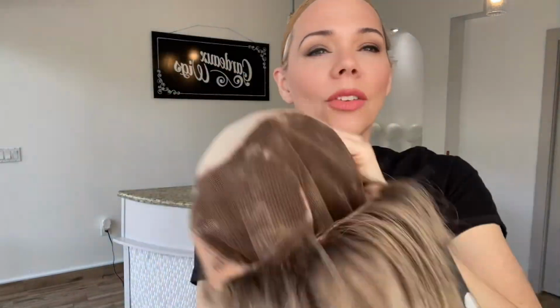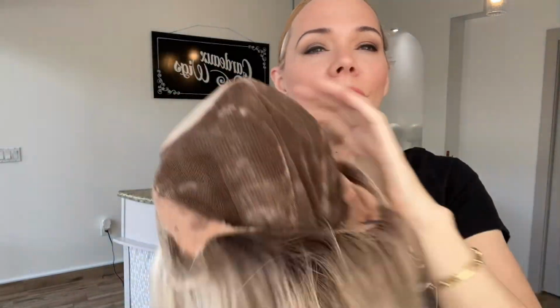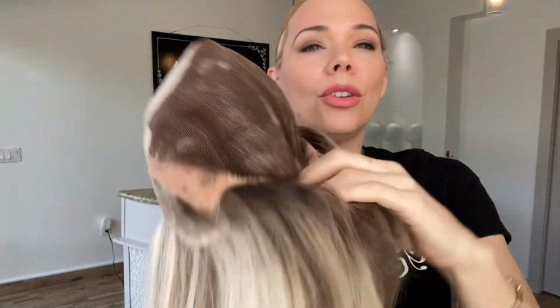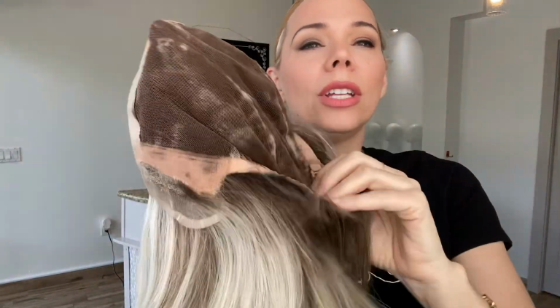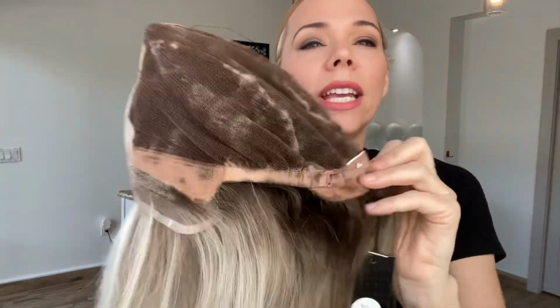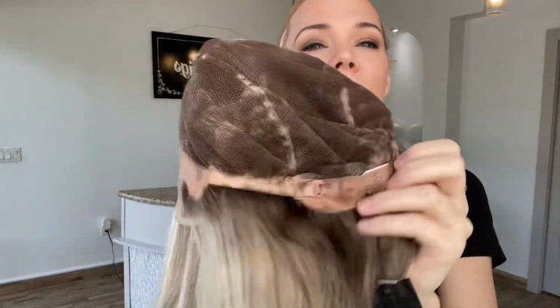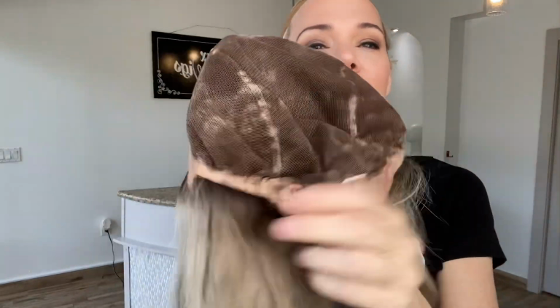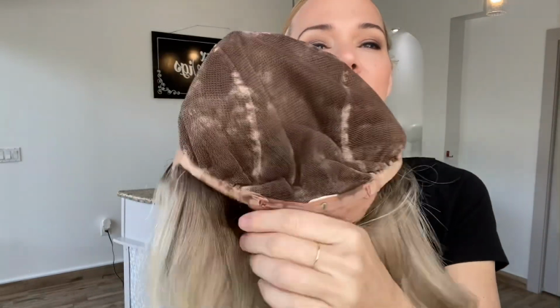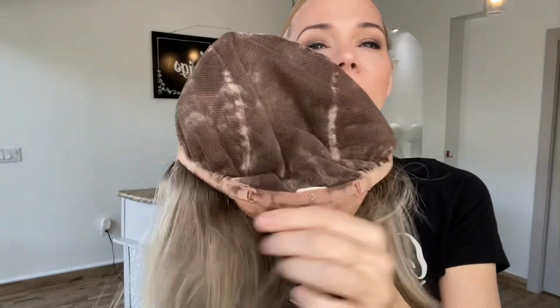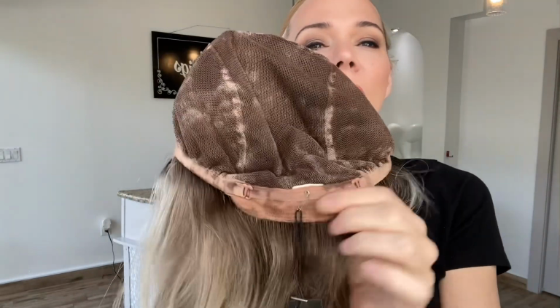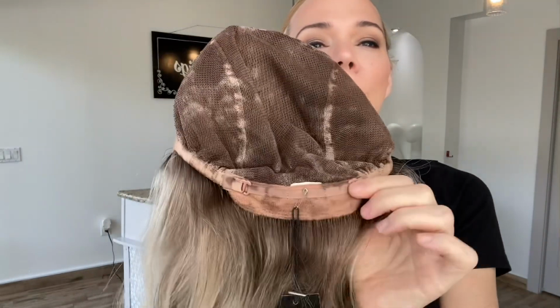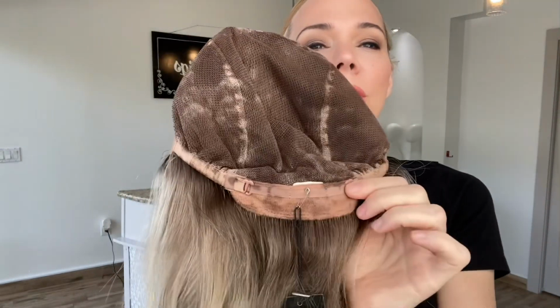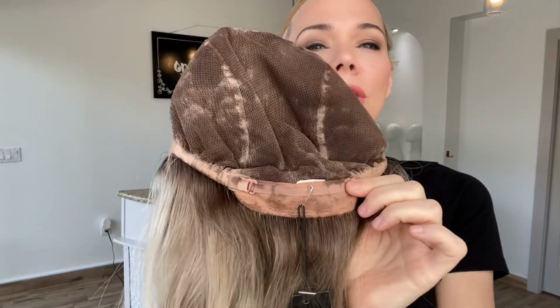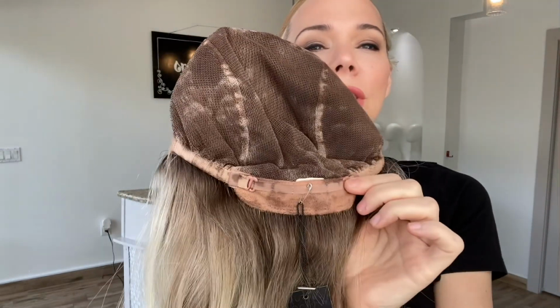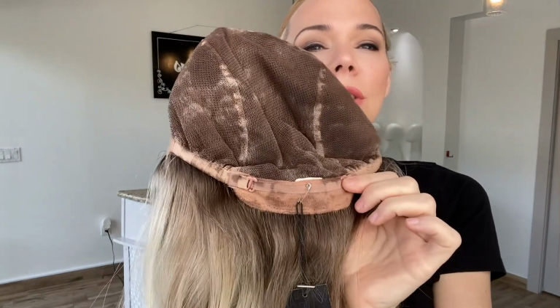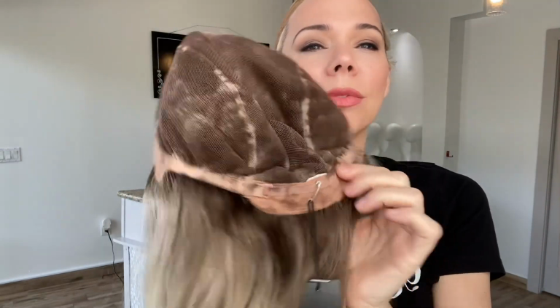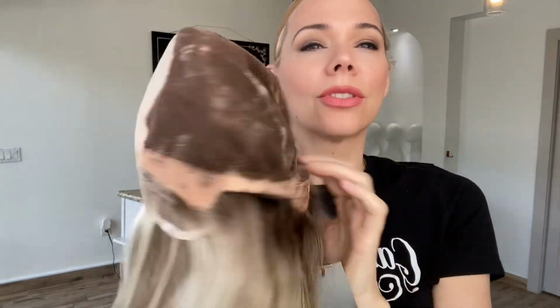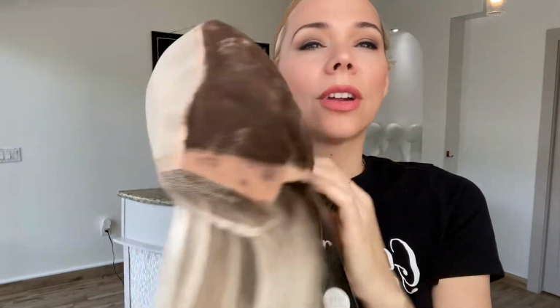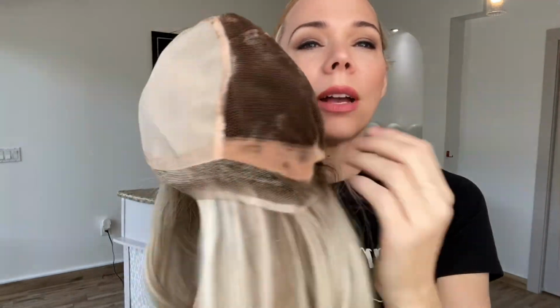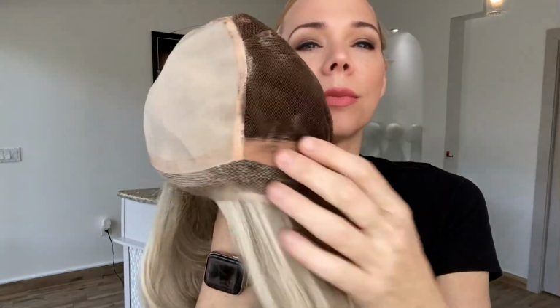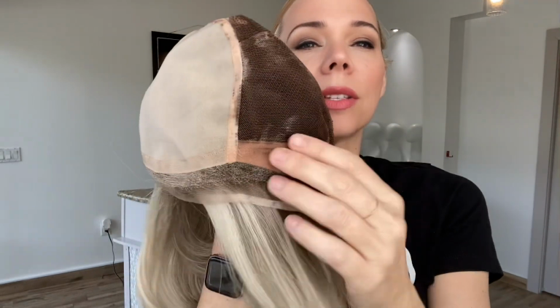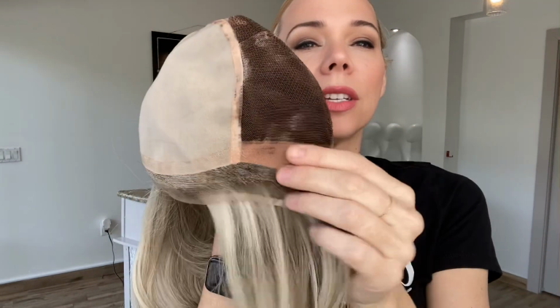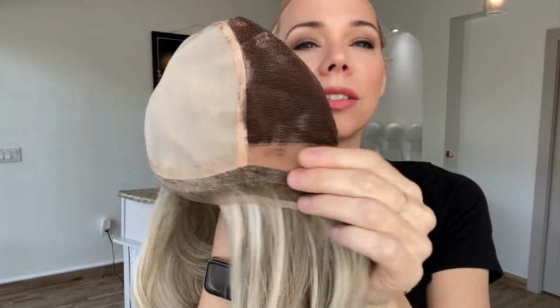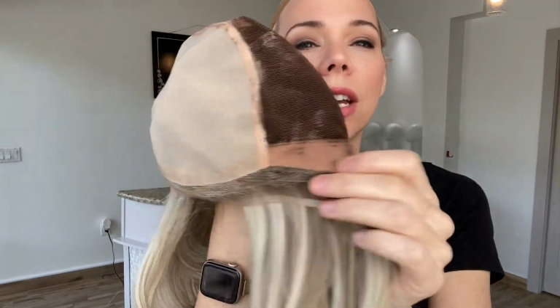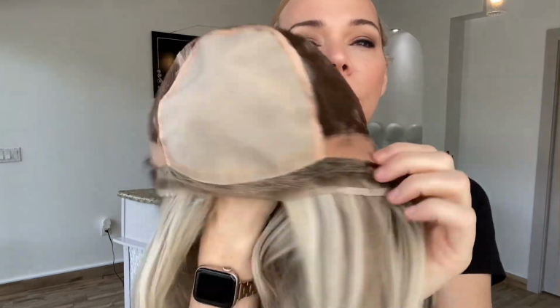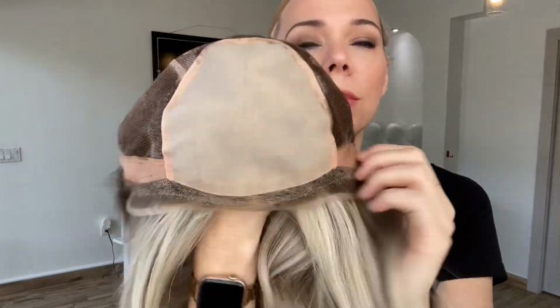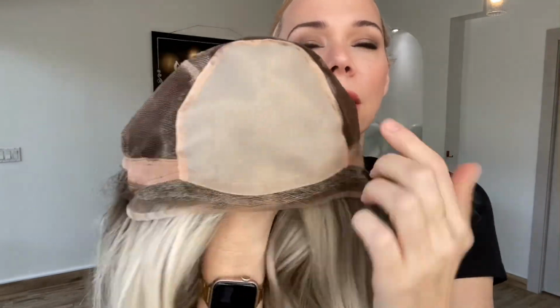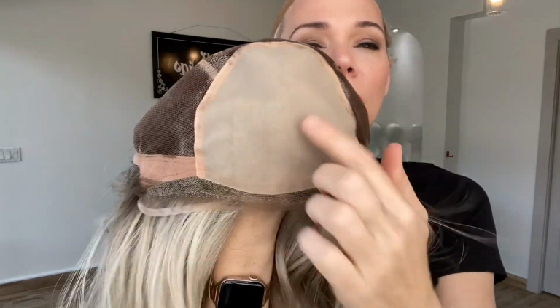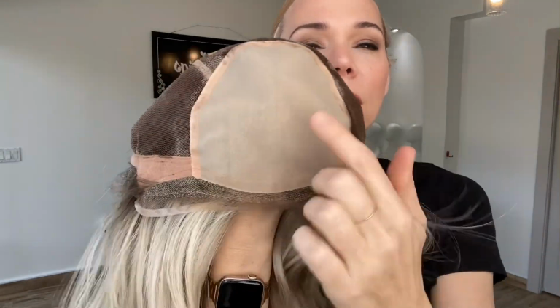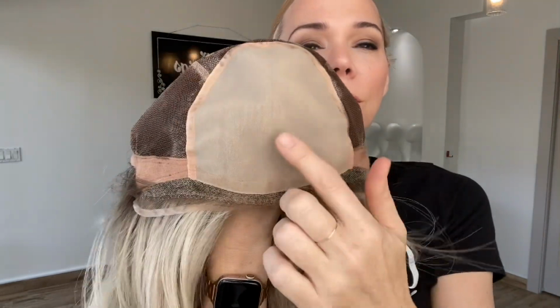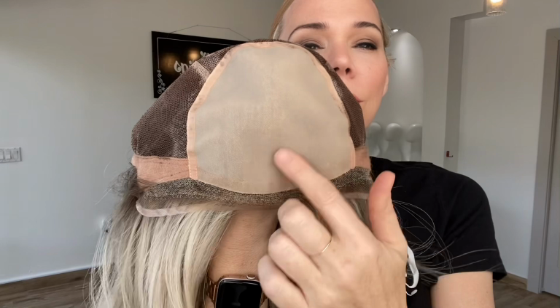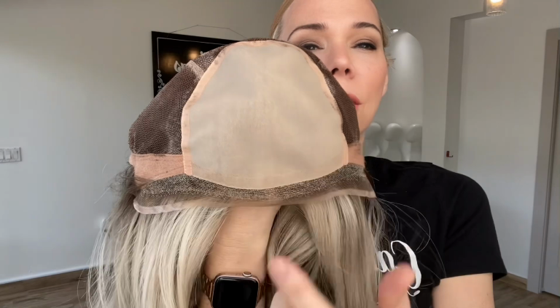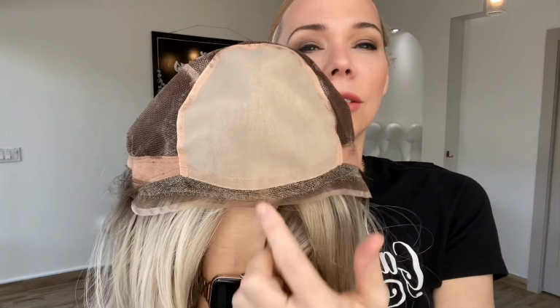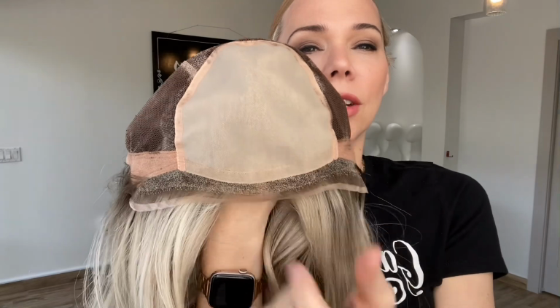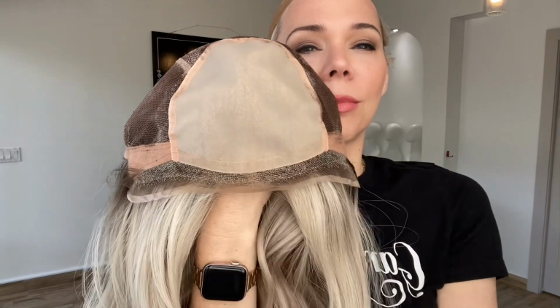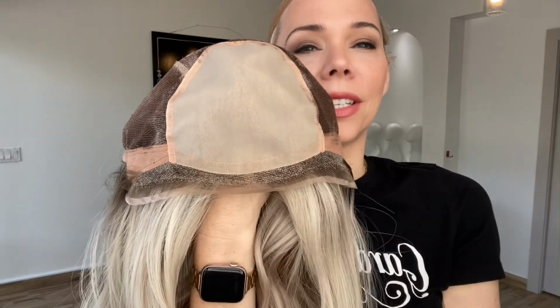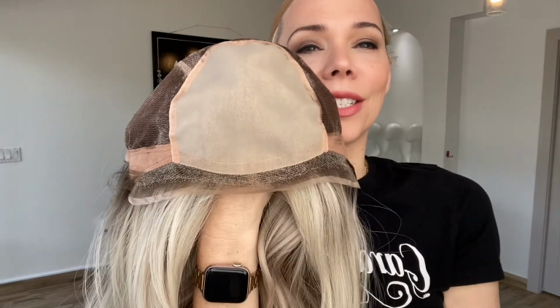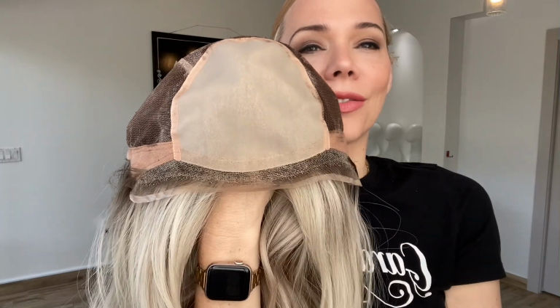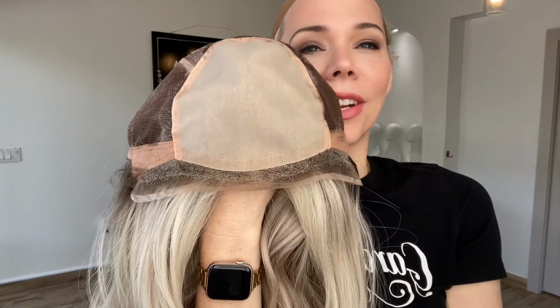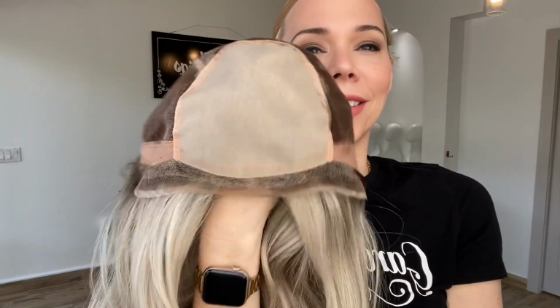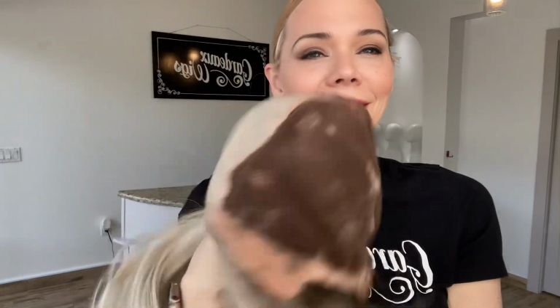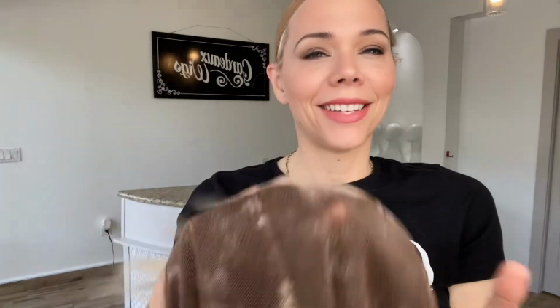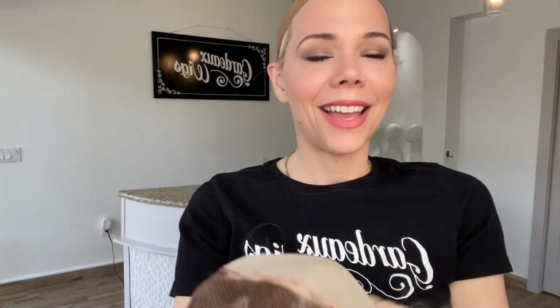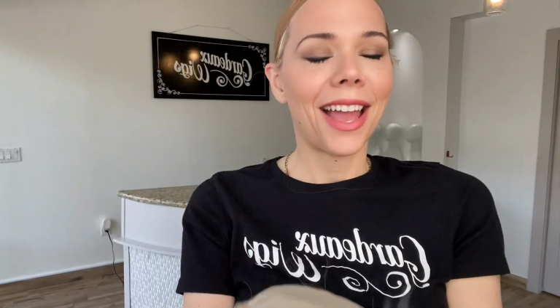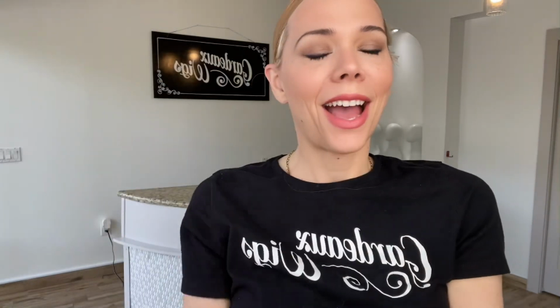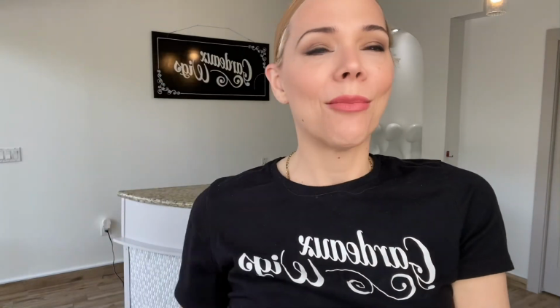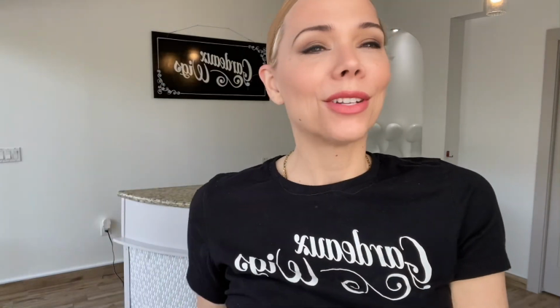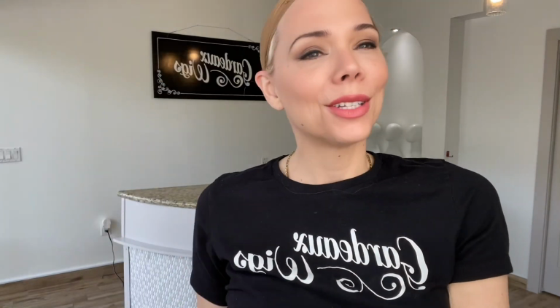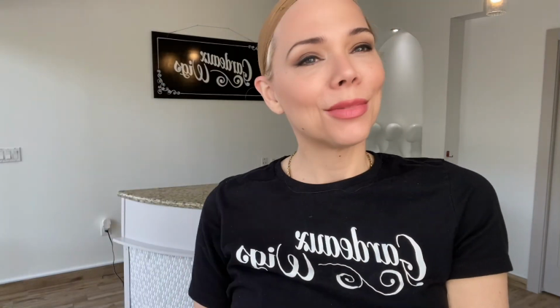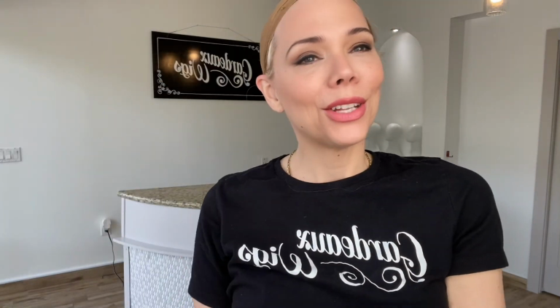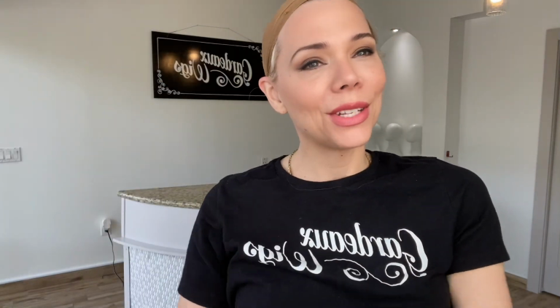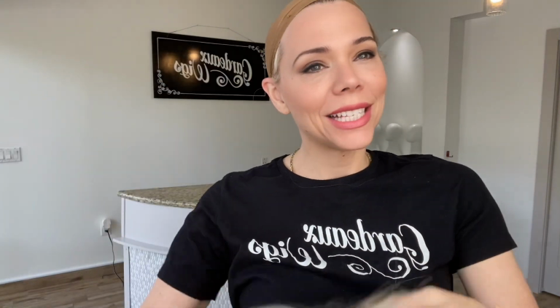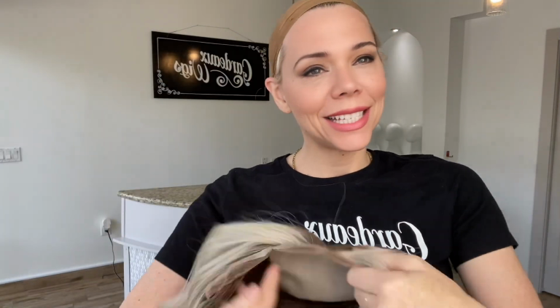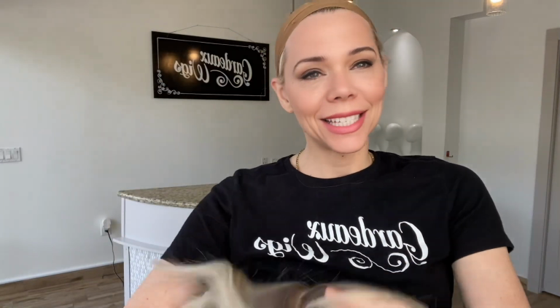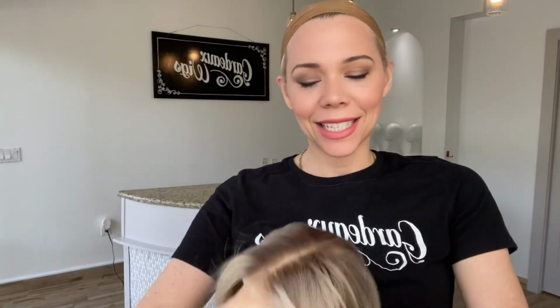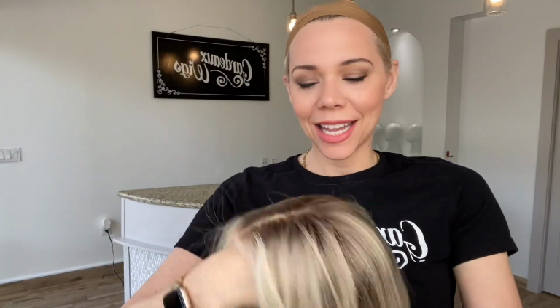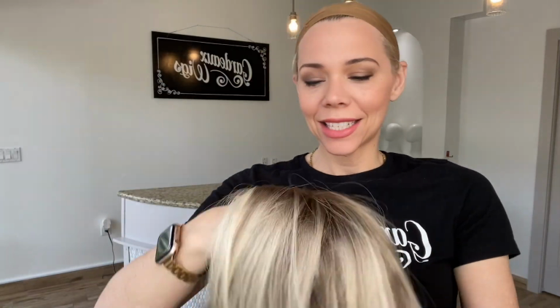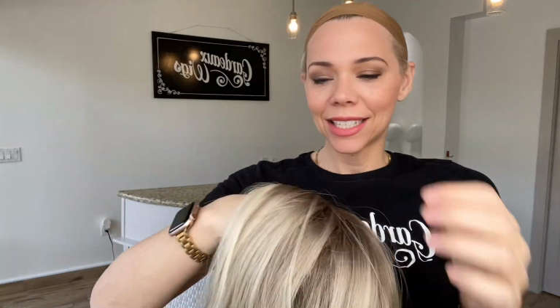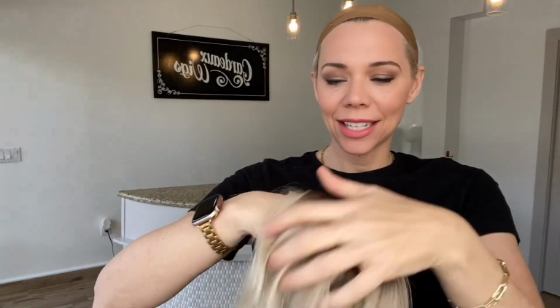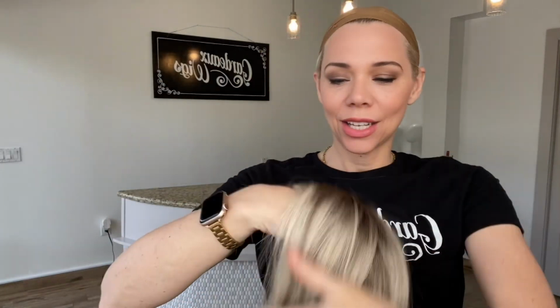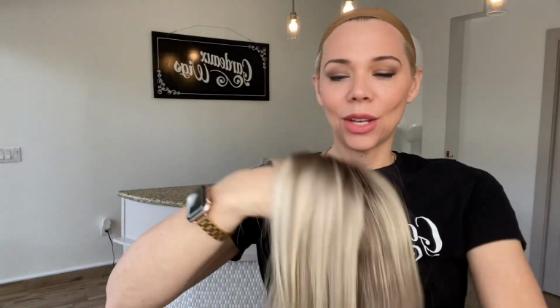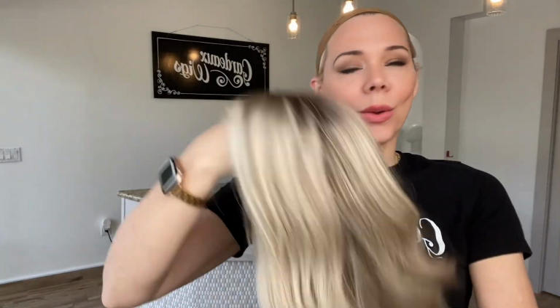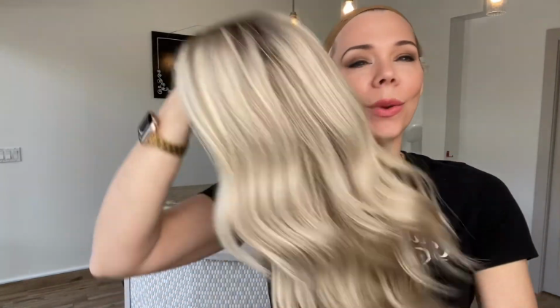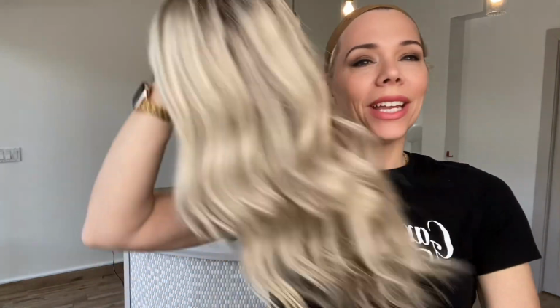Fully hand-tied cap with adjustable straps, ear tabs, and a double monotop lace front. I'll put a link below to this exact wig.